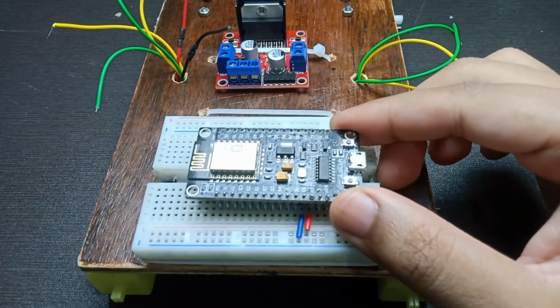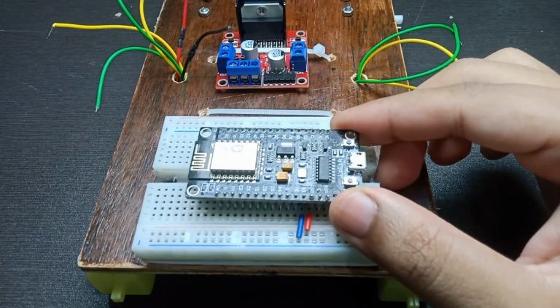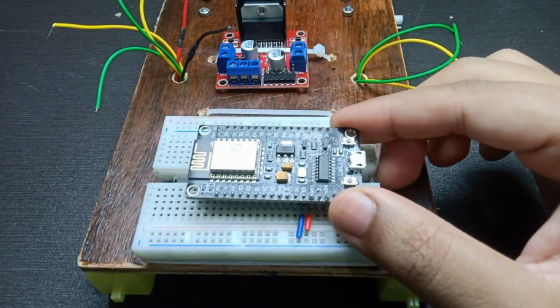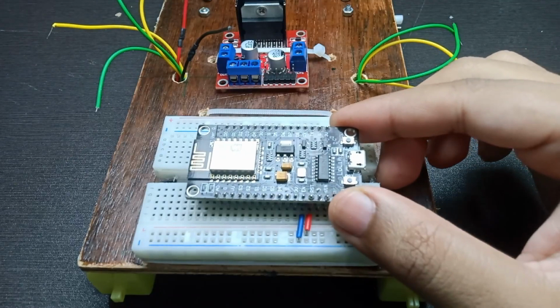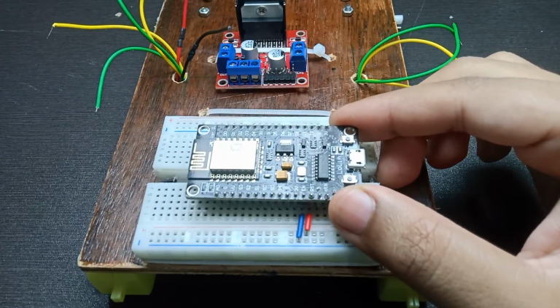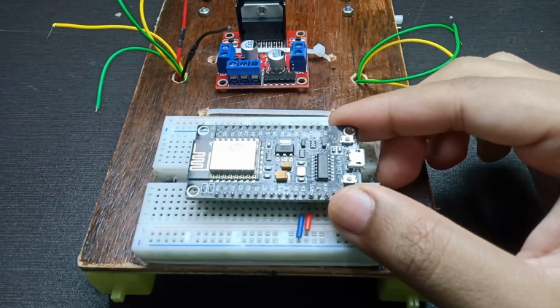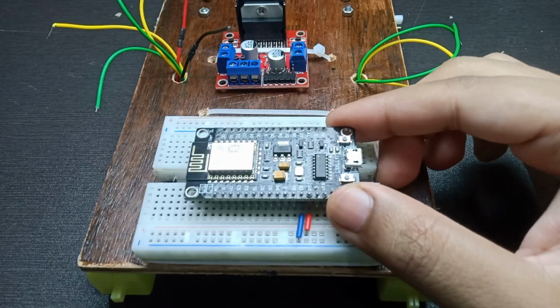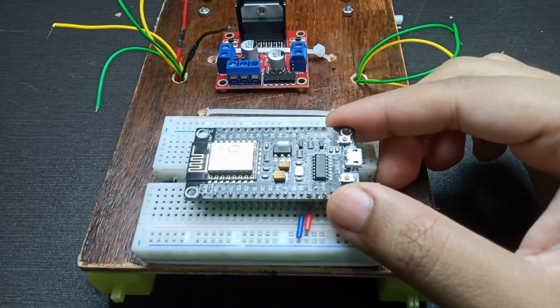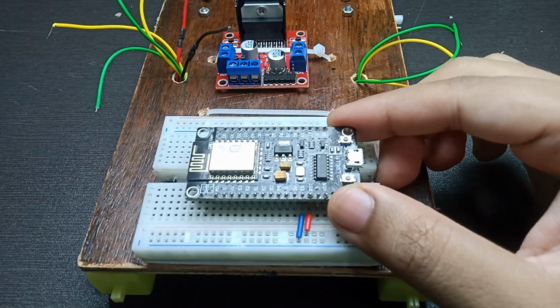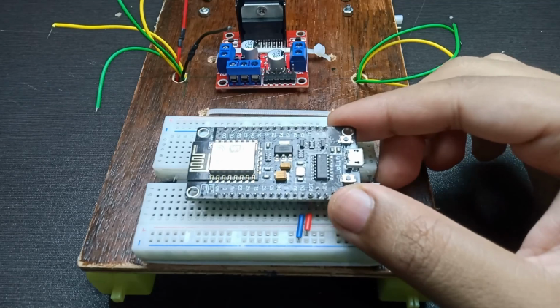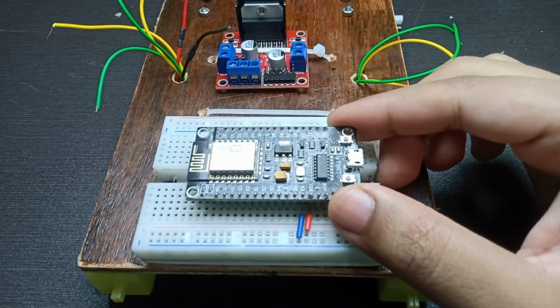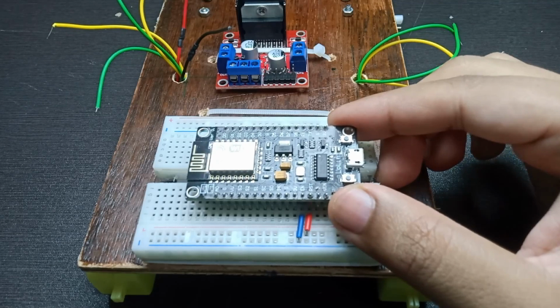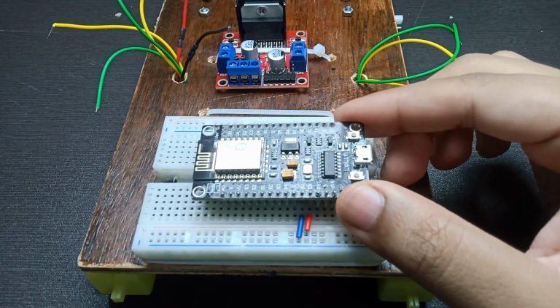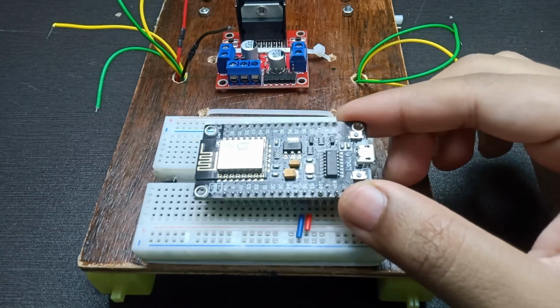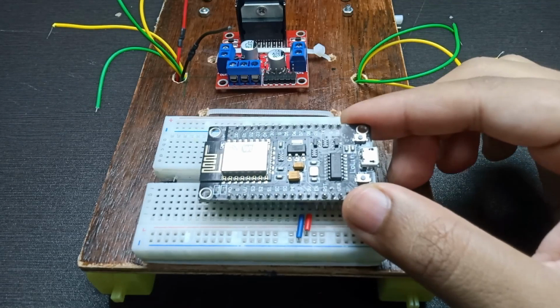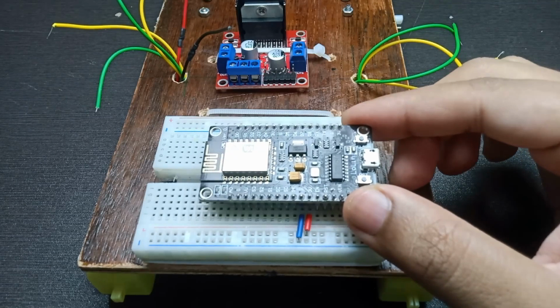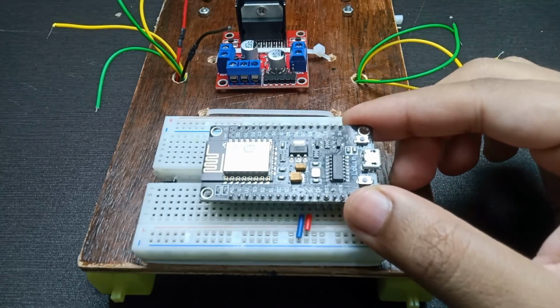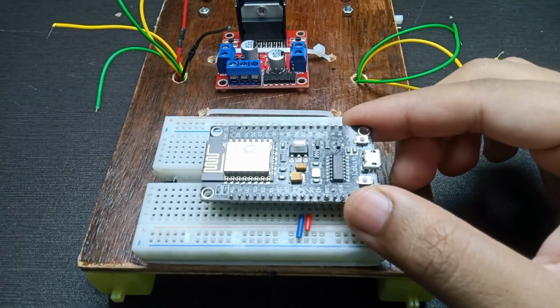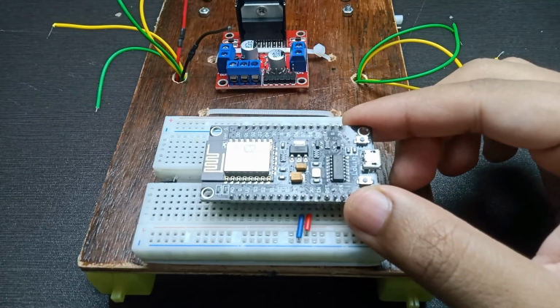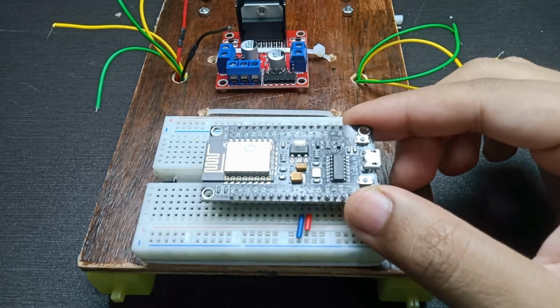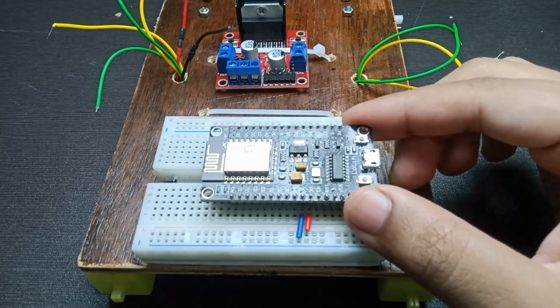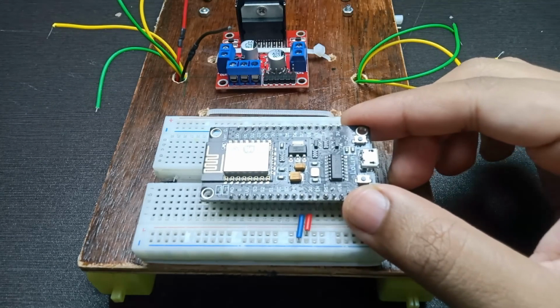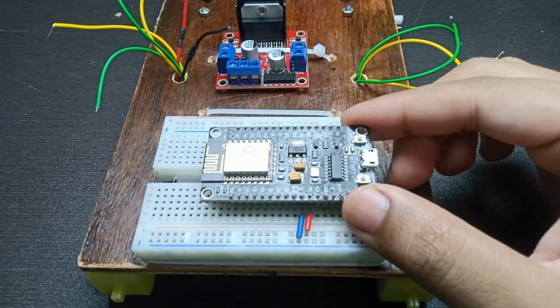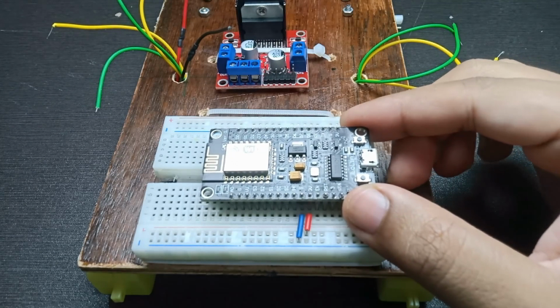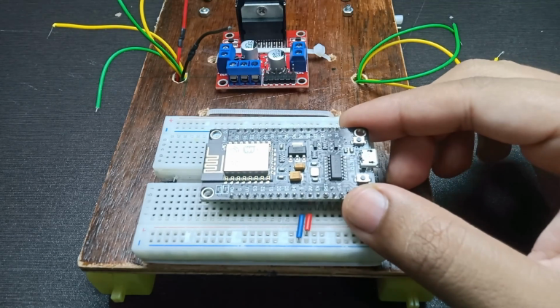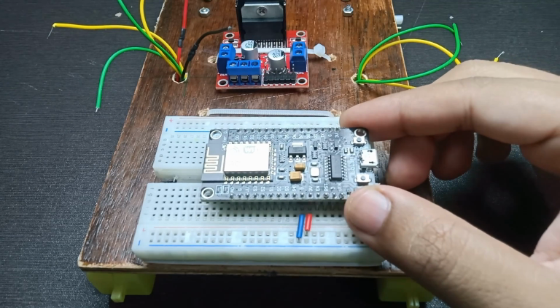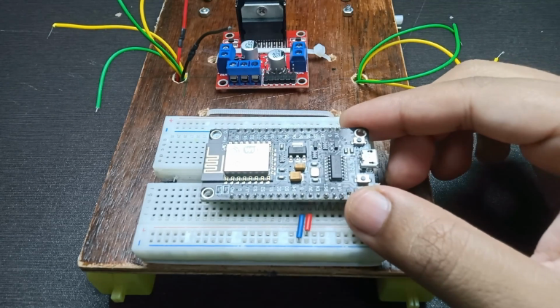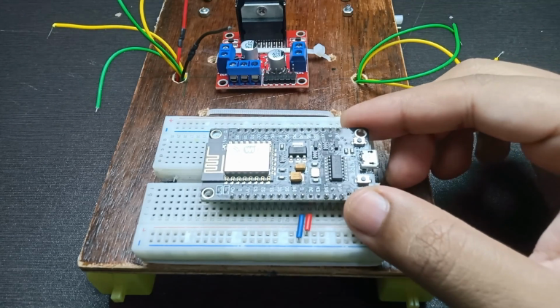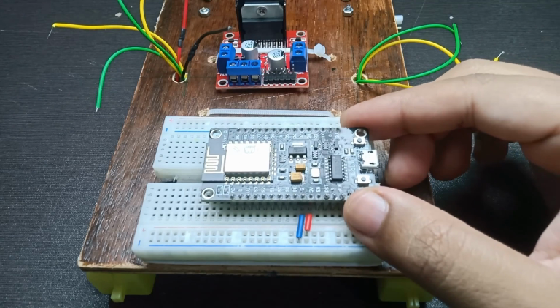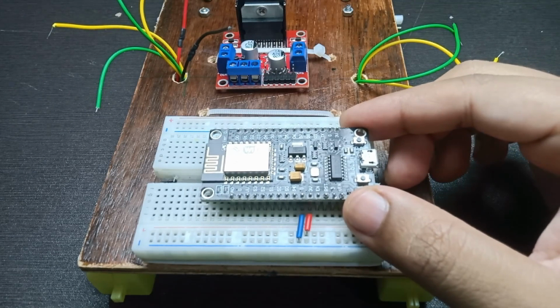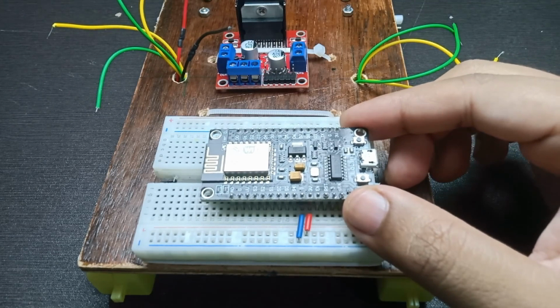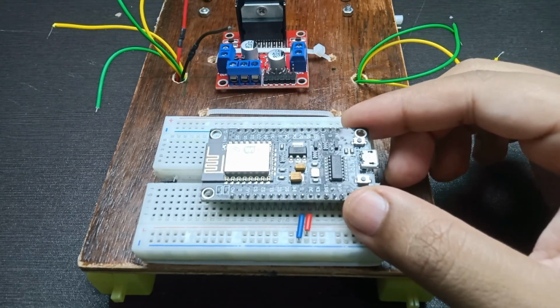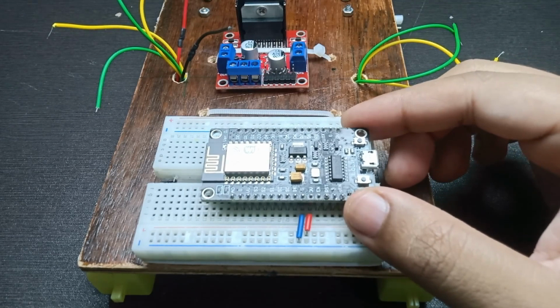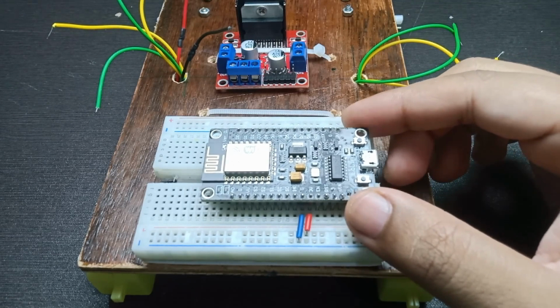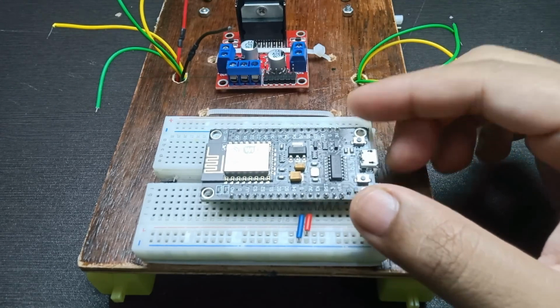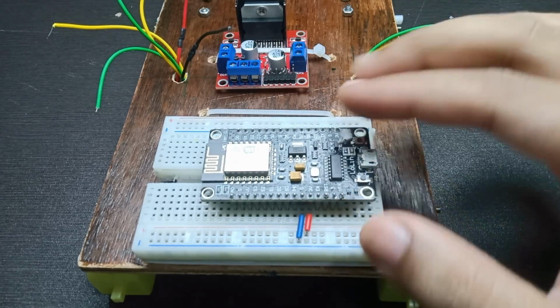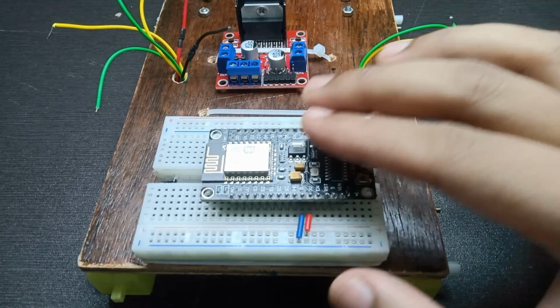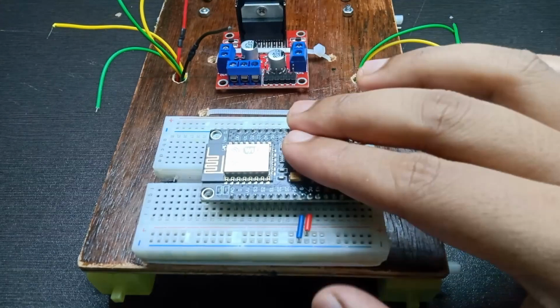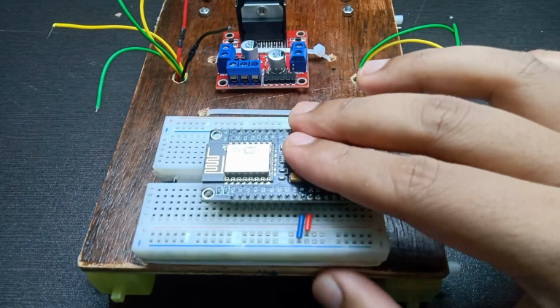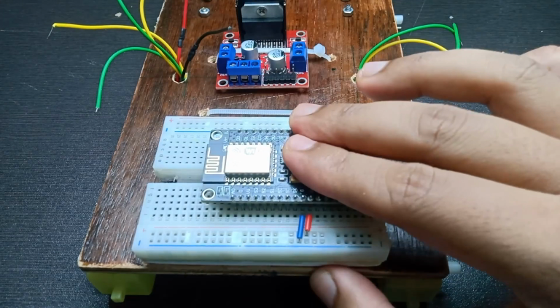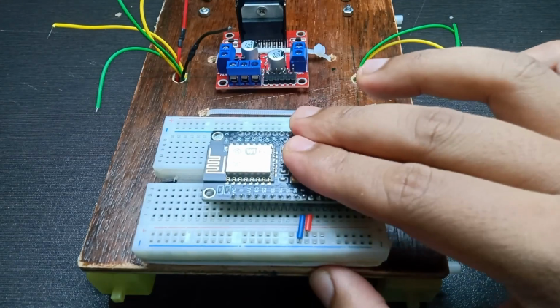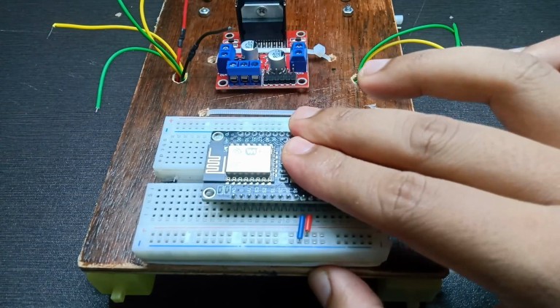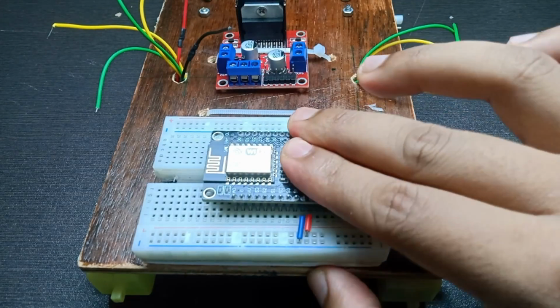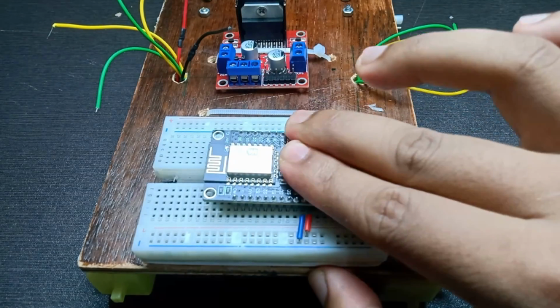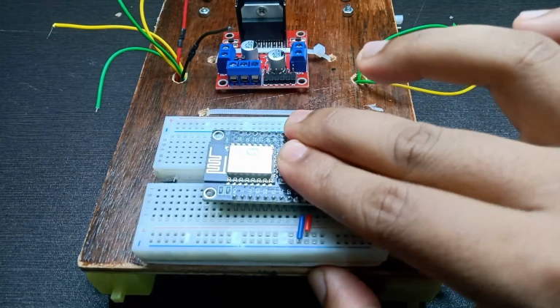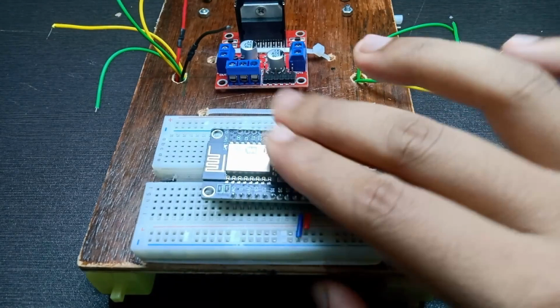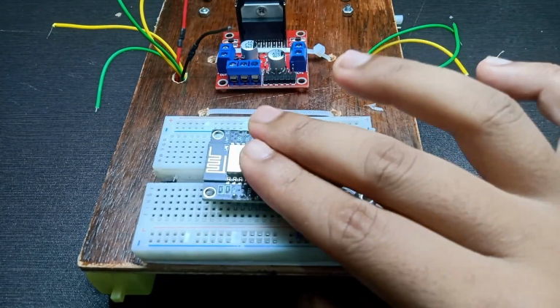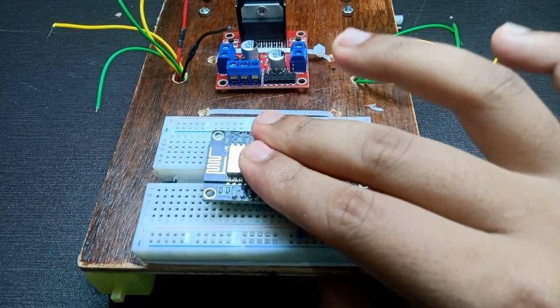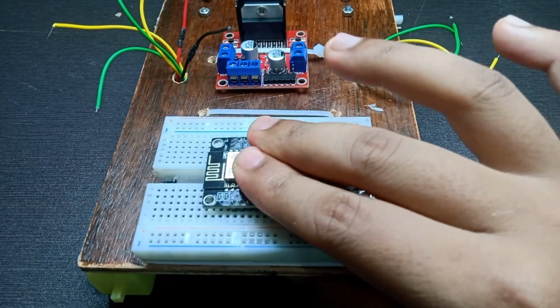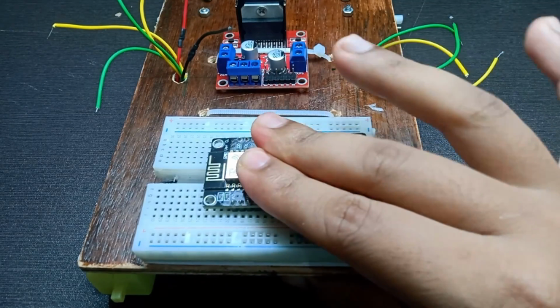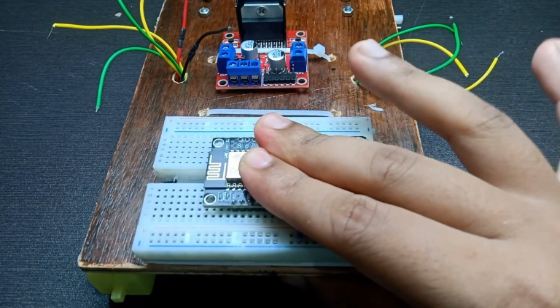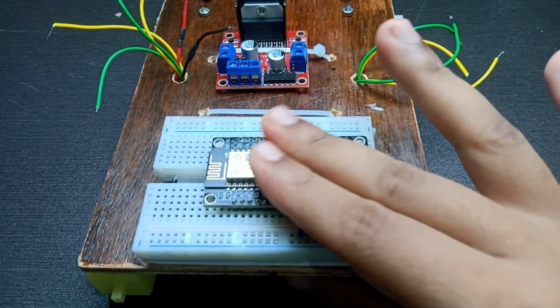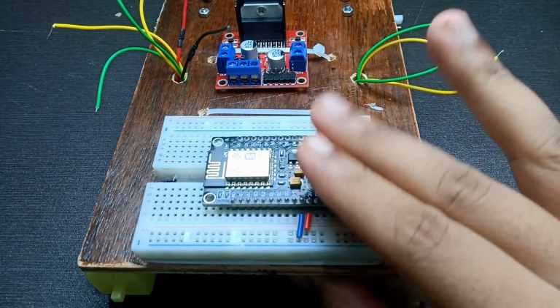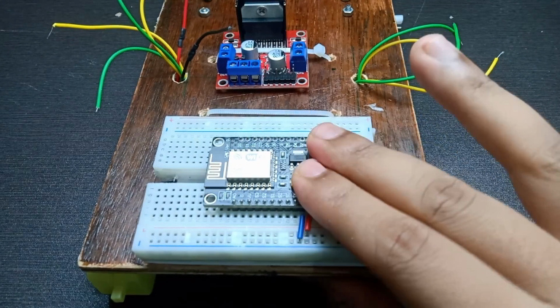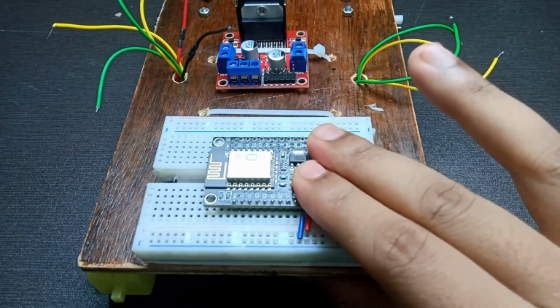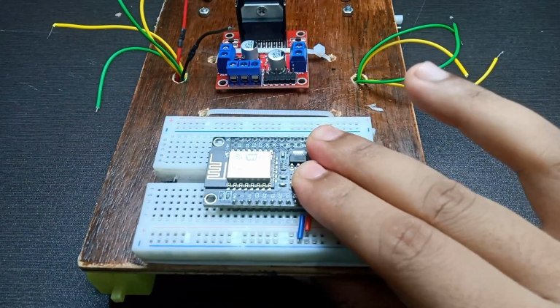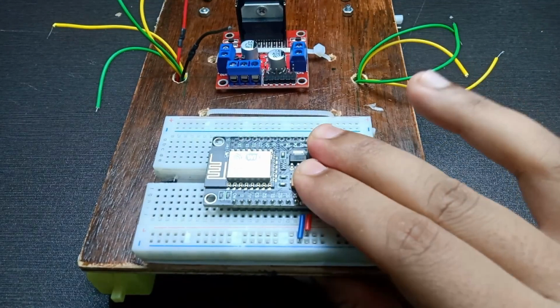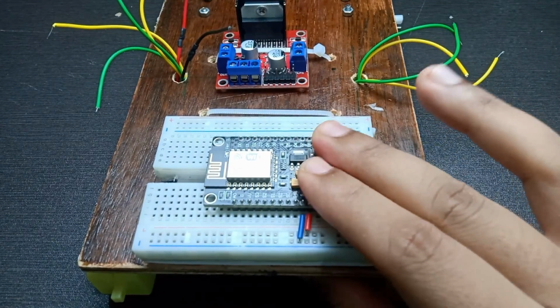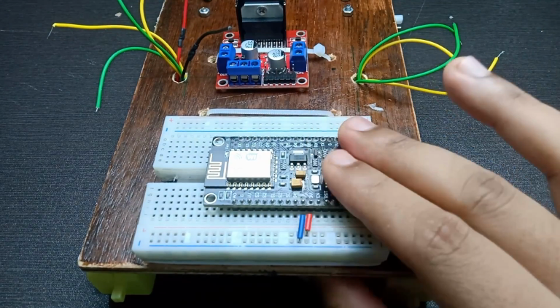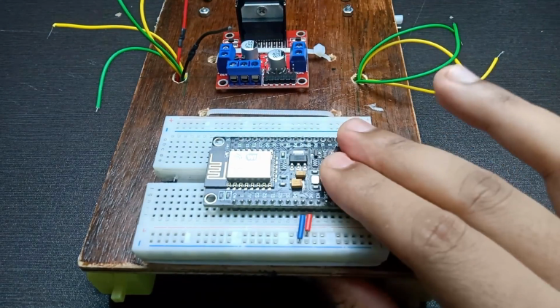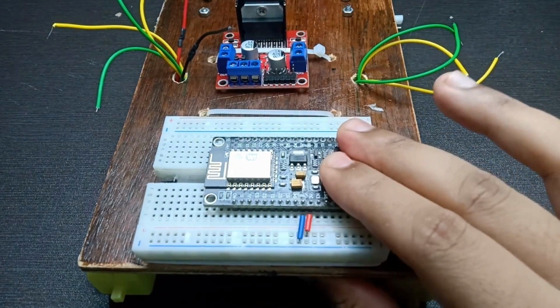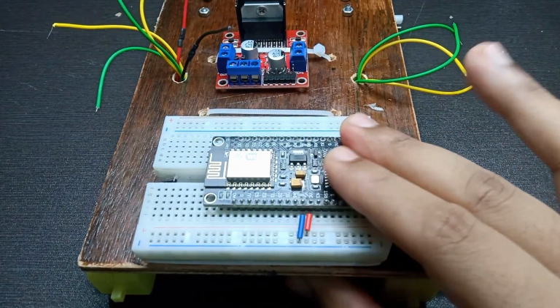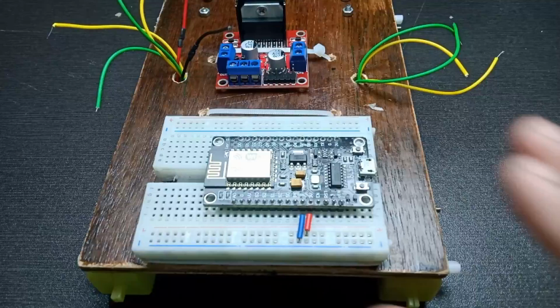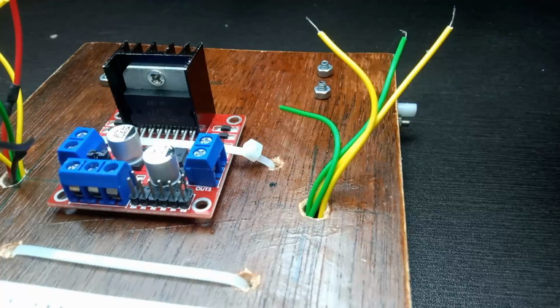This is a bit difficult to explain all the steps while making it, so you can refer to the circuit diagram which will be available in the description as always.